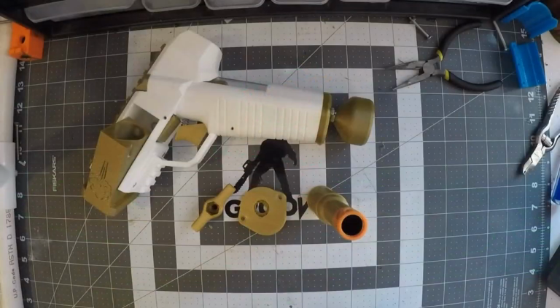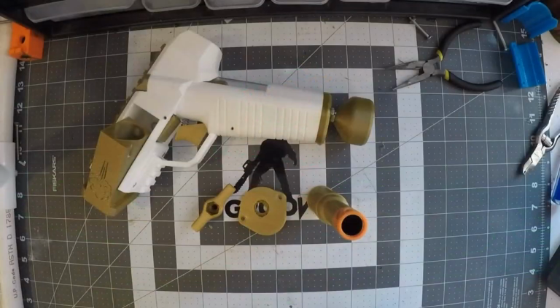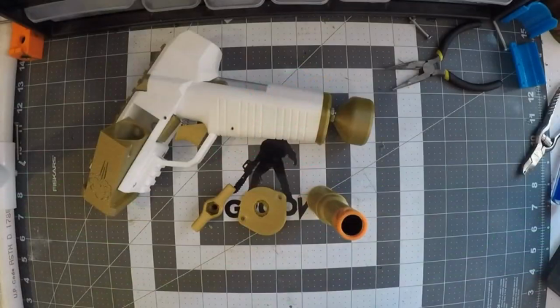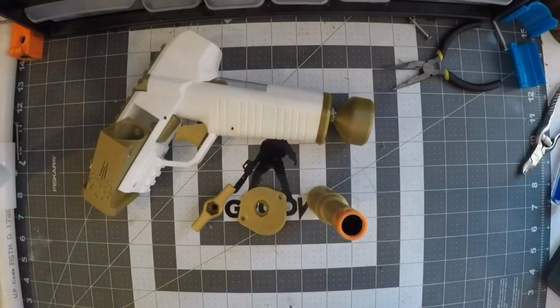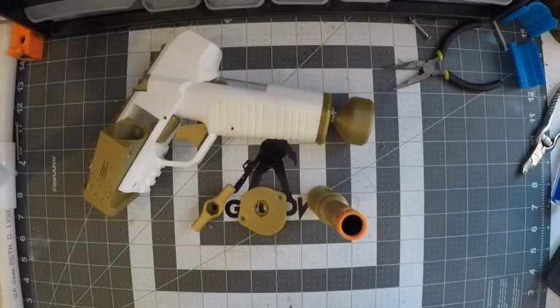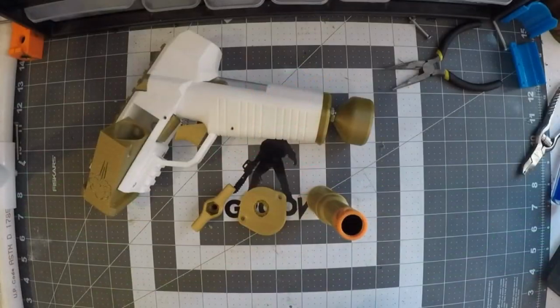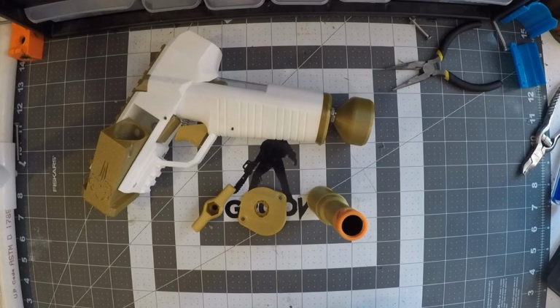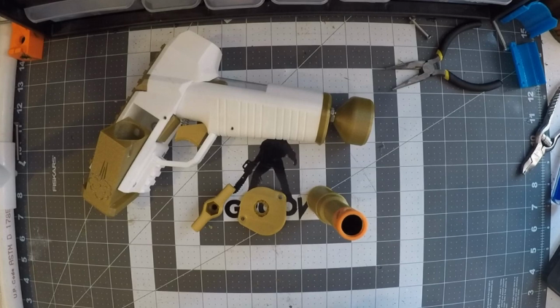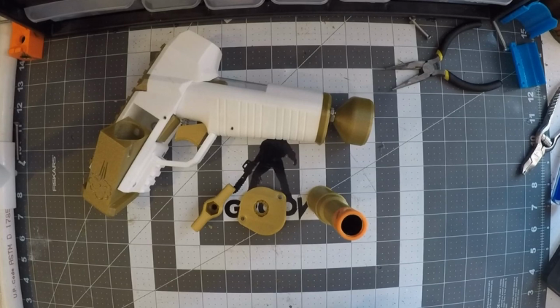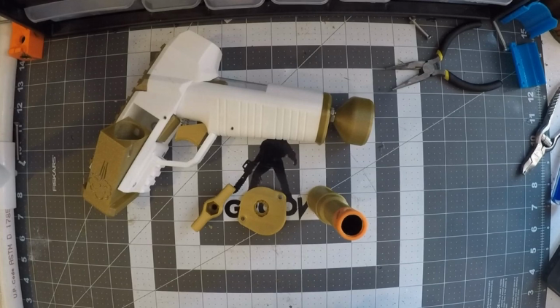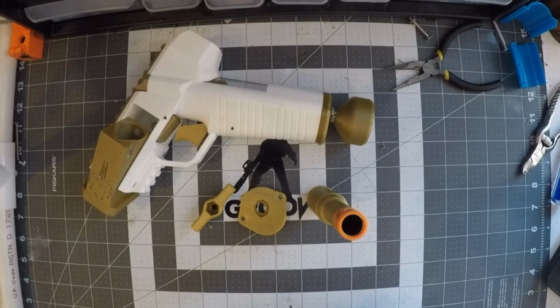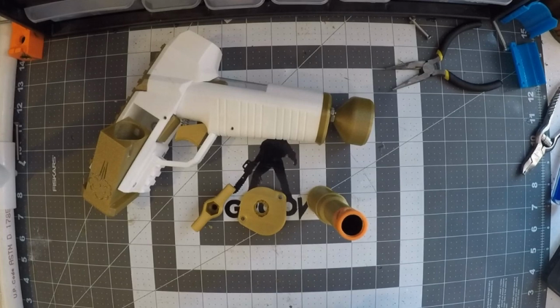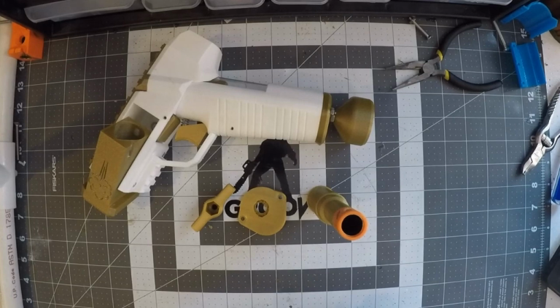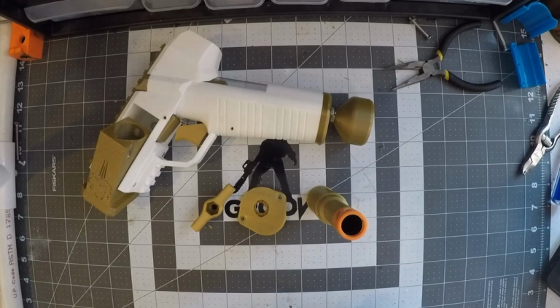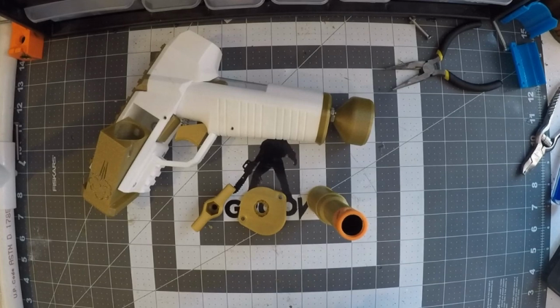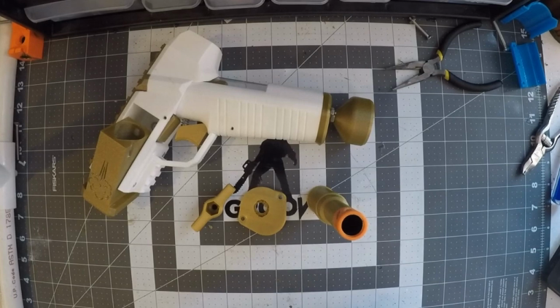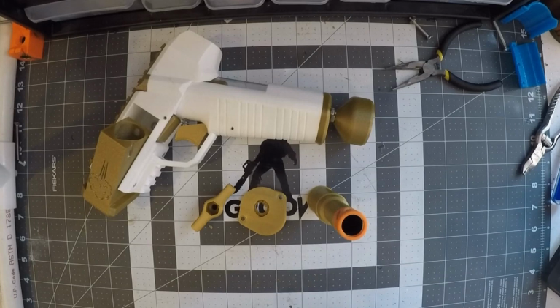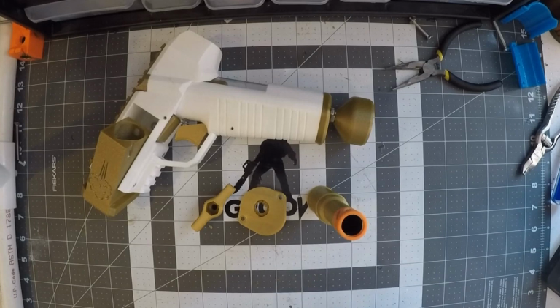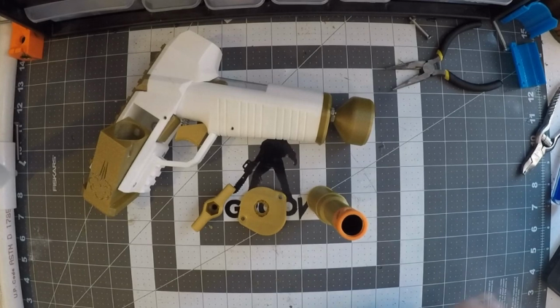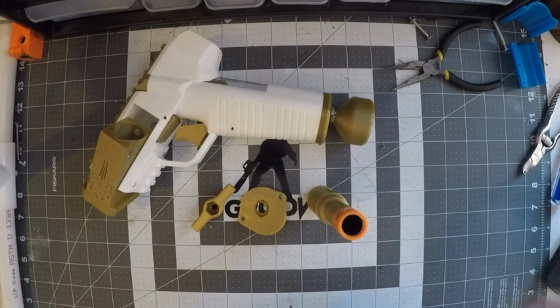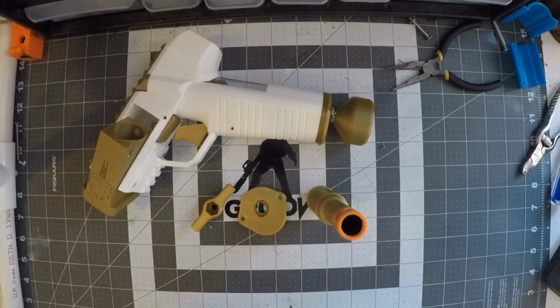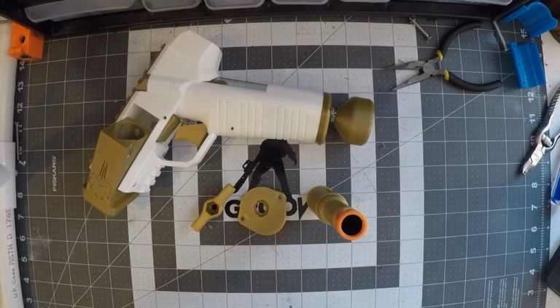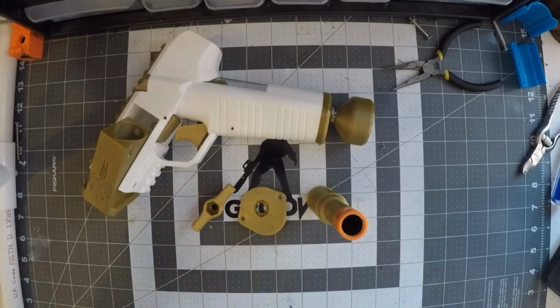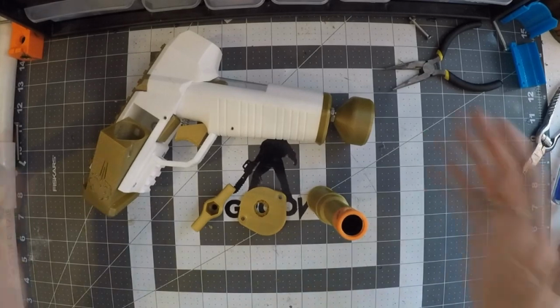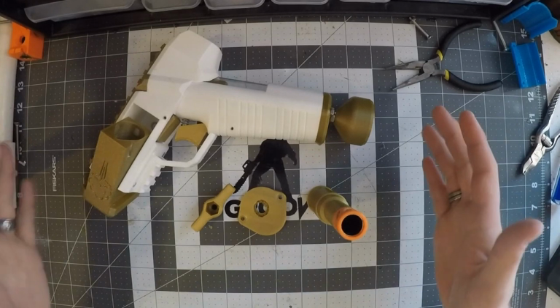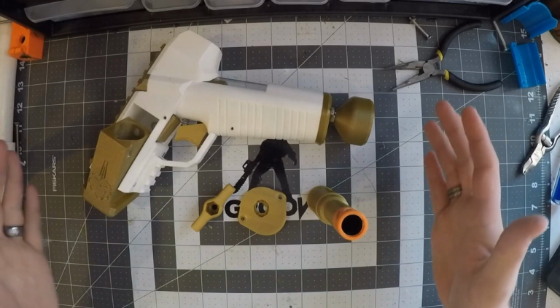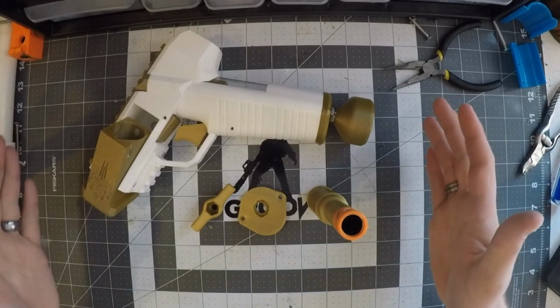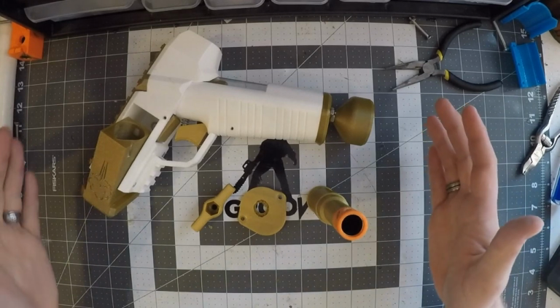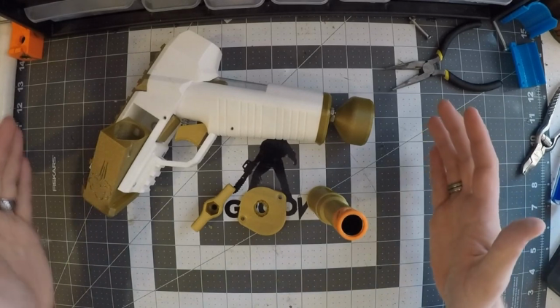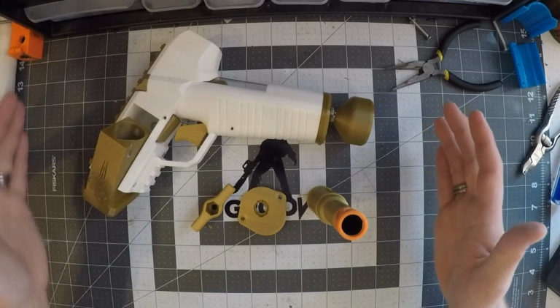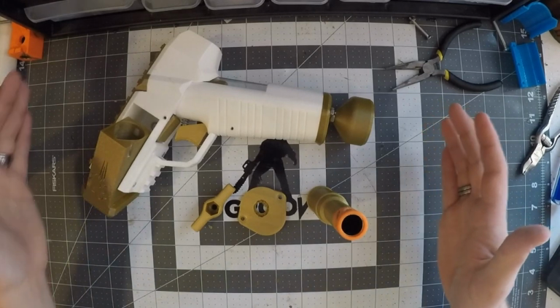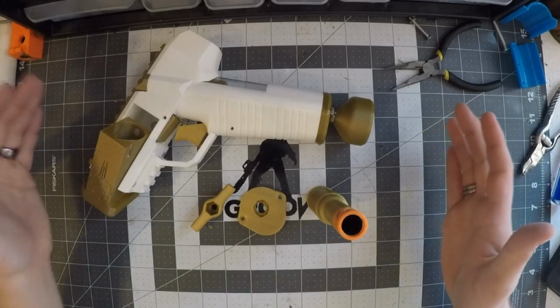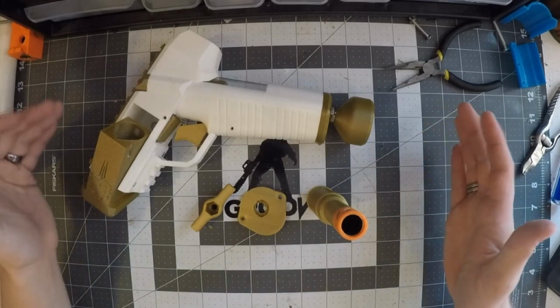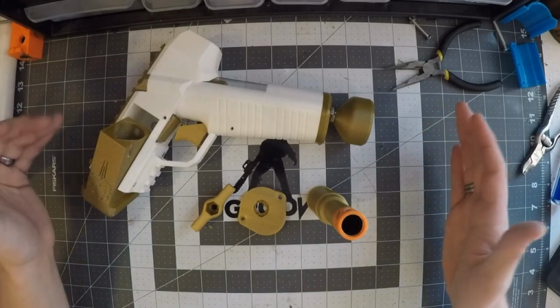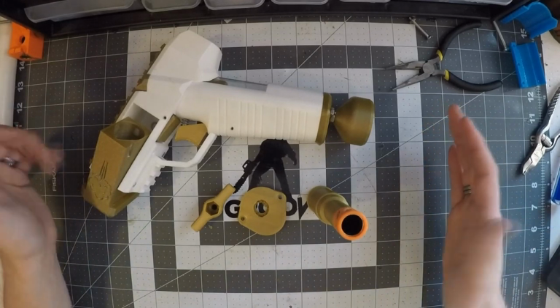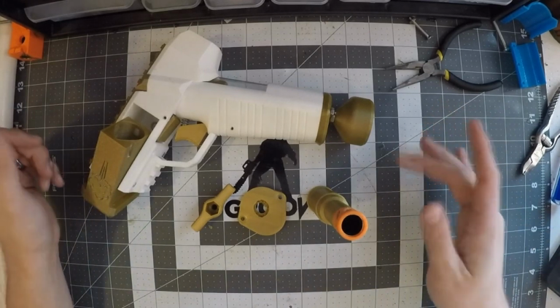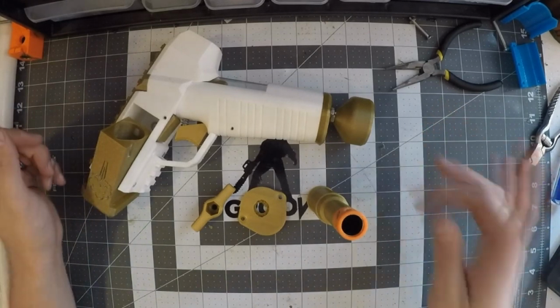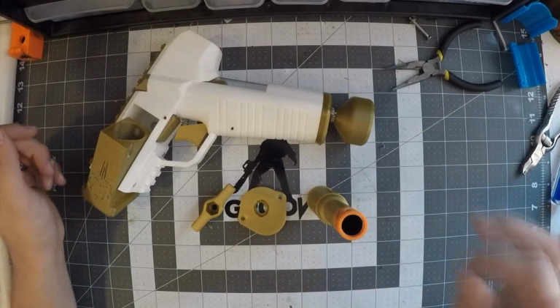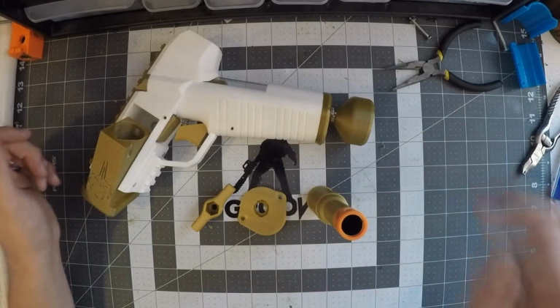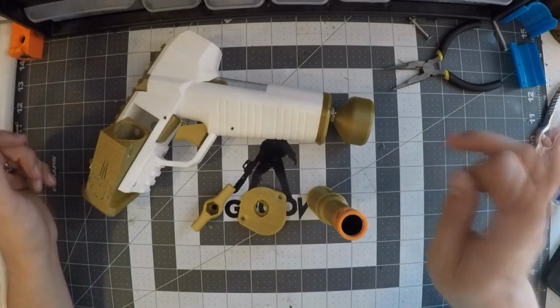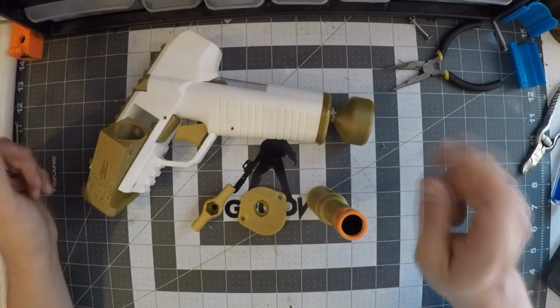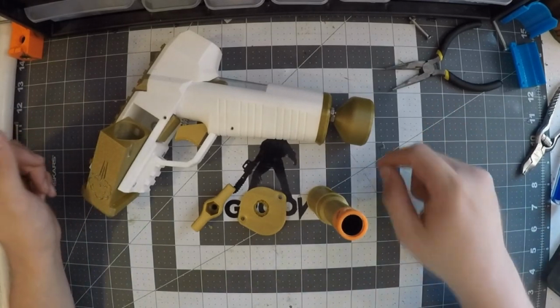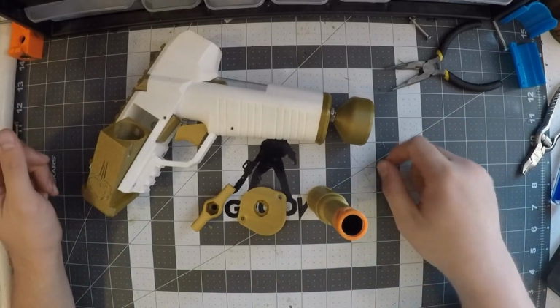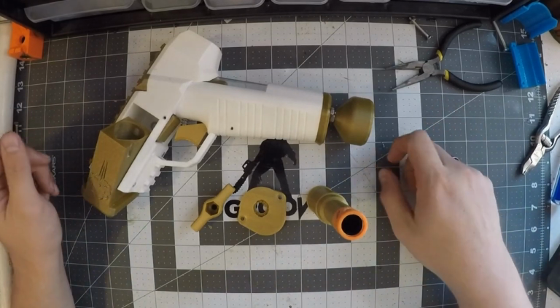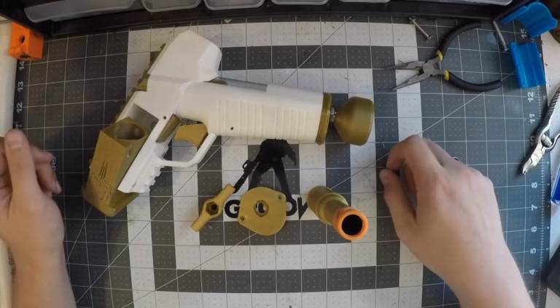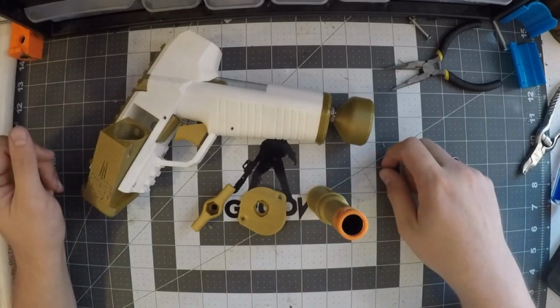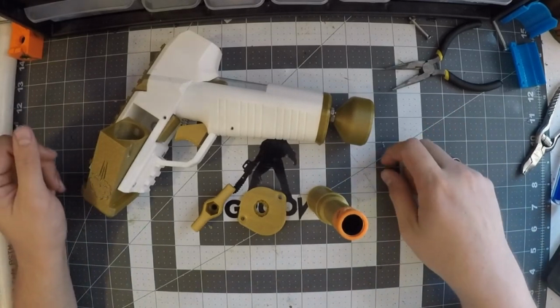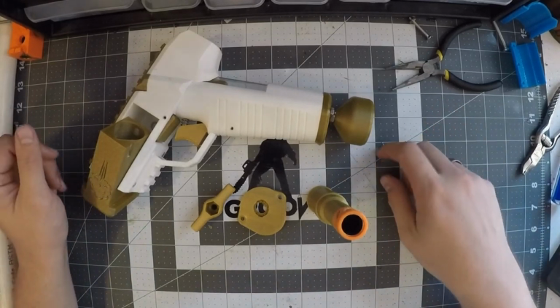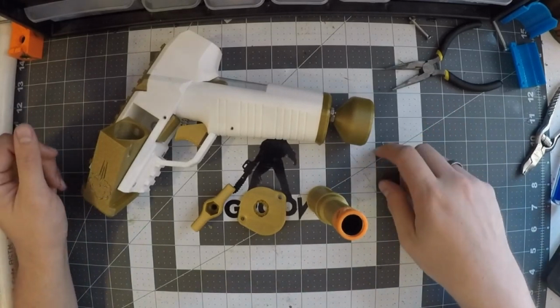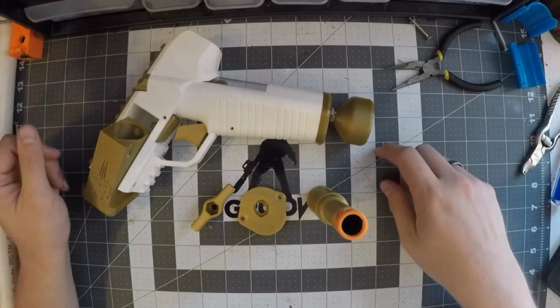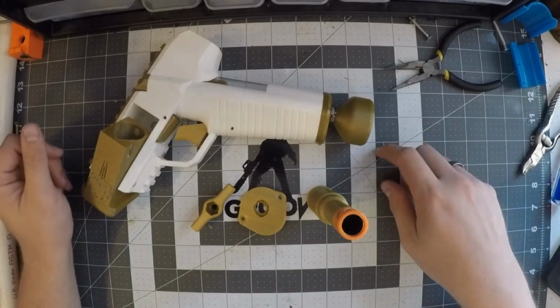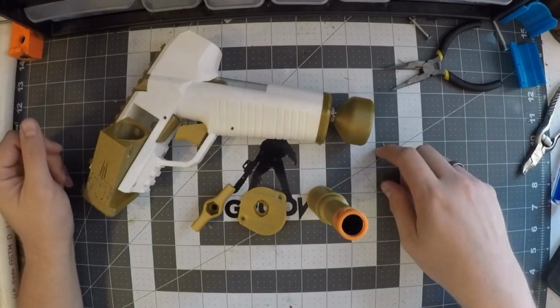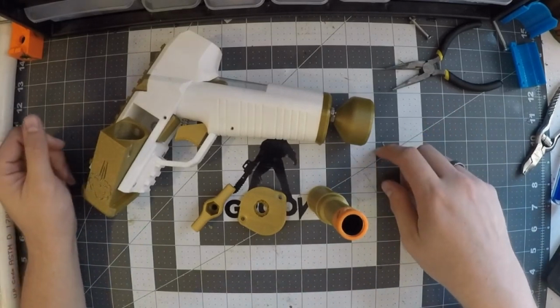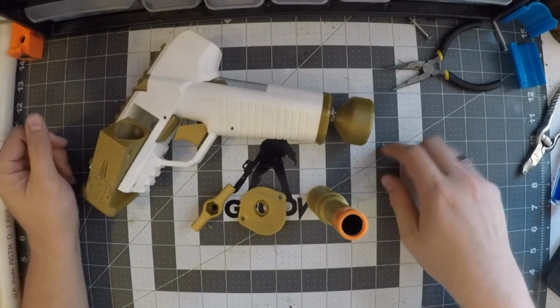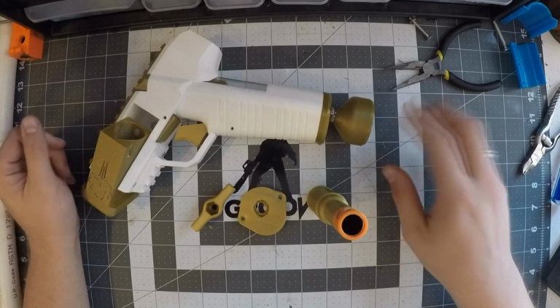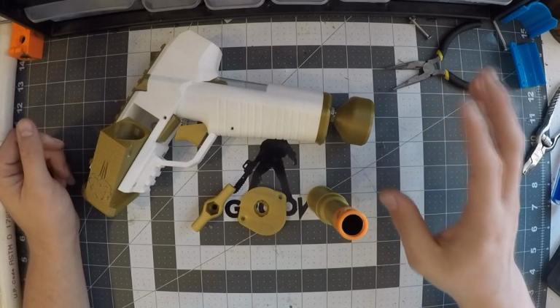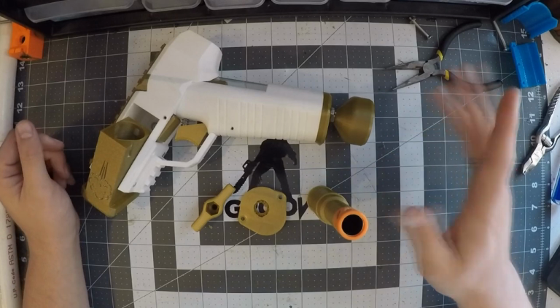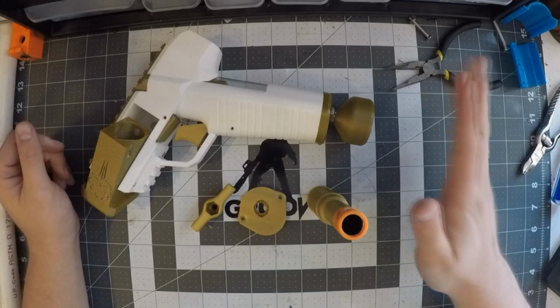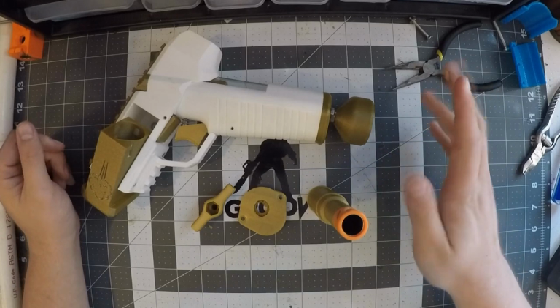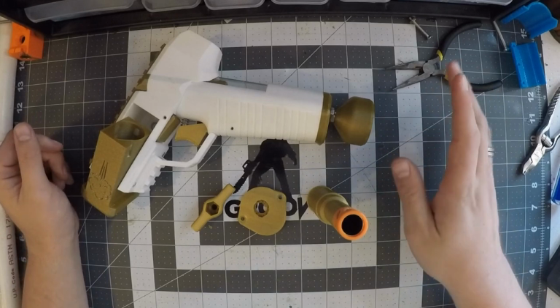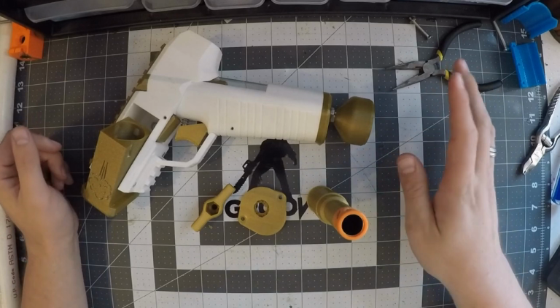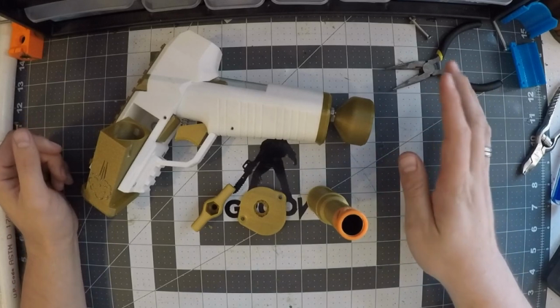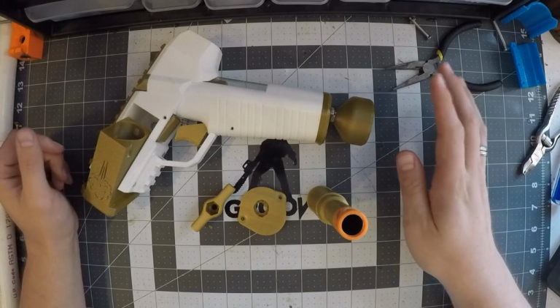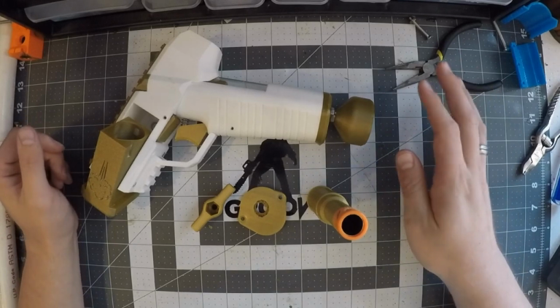Greetings audience, I'm Boomstick, and today we're talking about the Breaking Wind again. Specifically, some extra bits and some things that have changed.